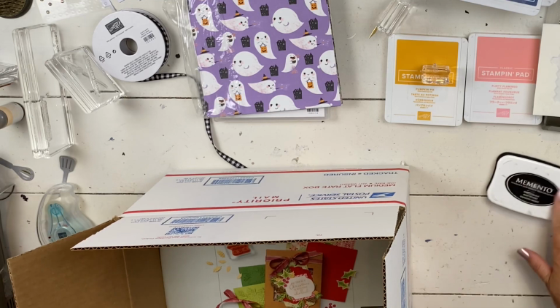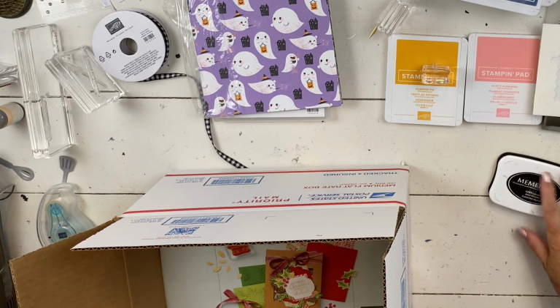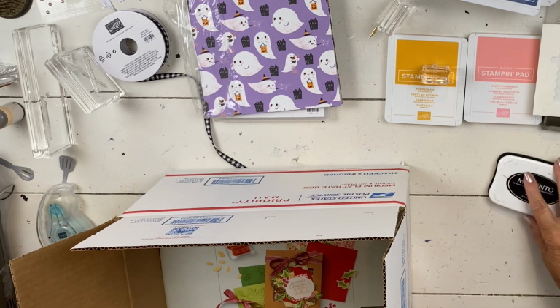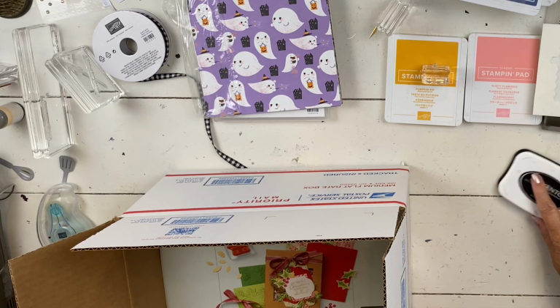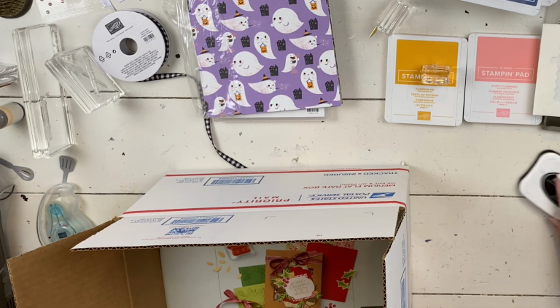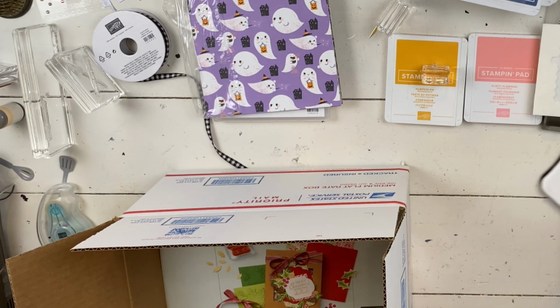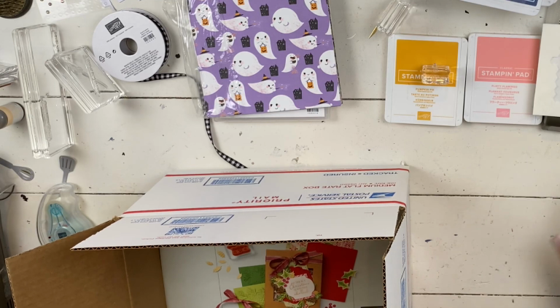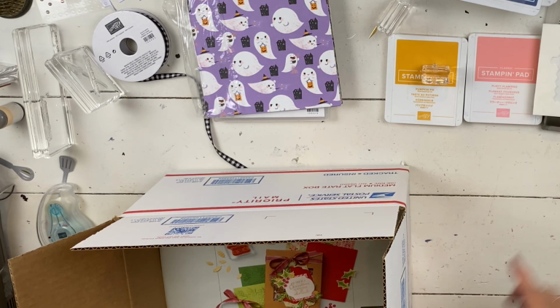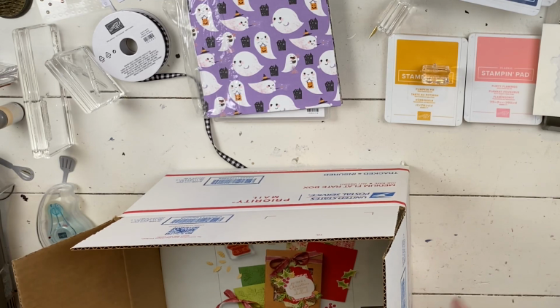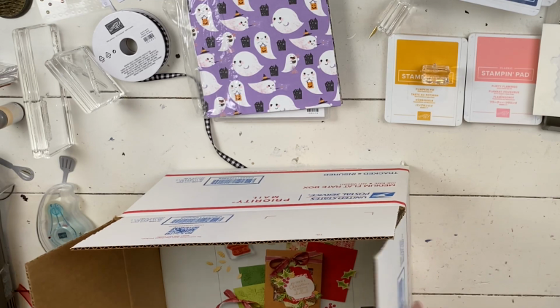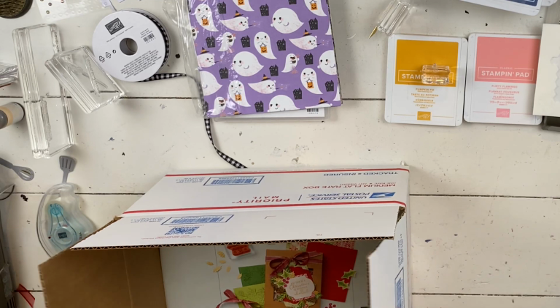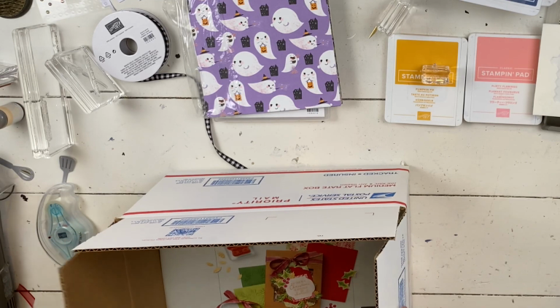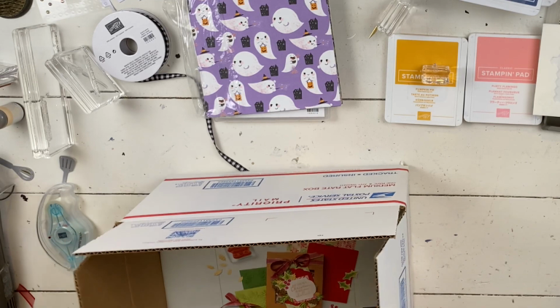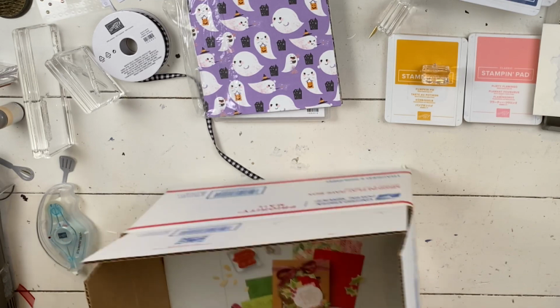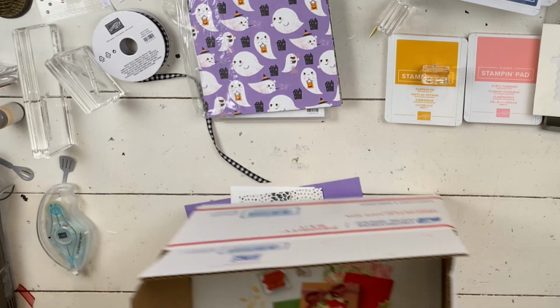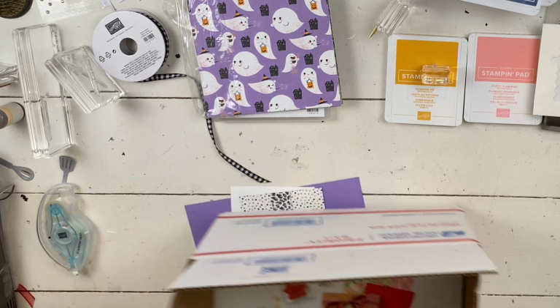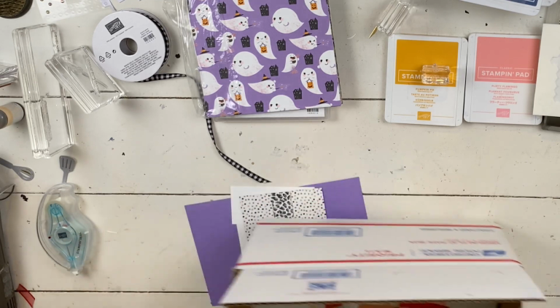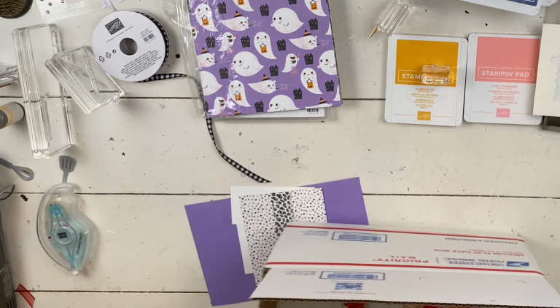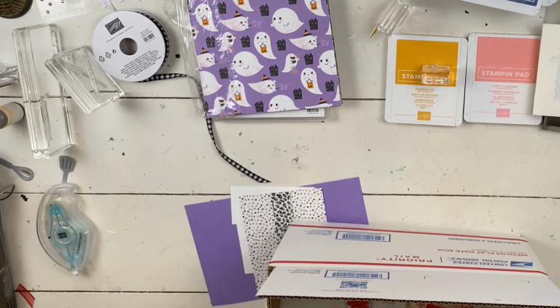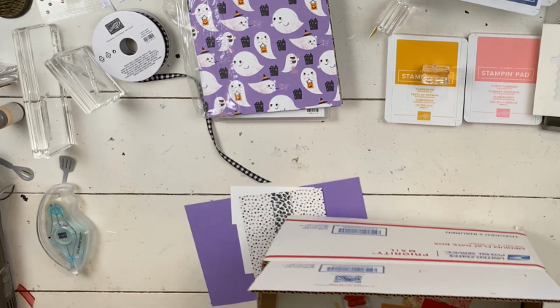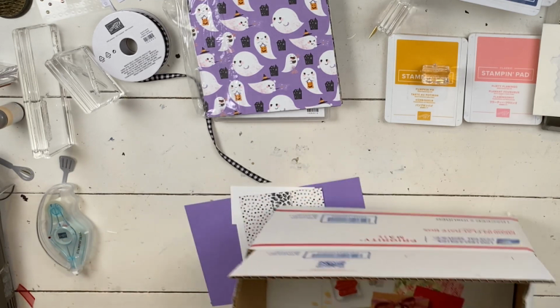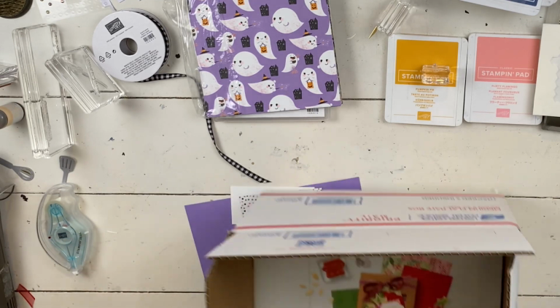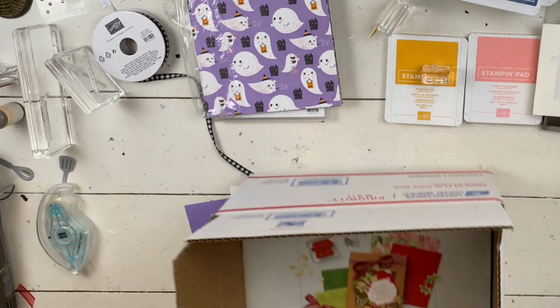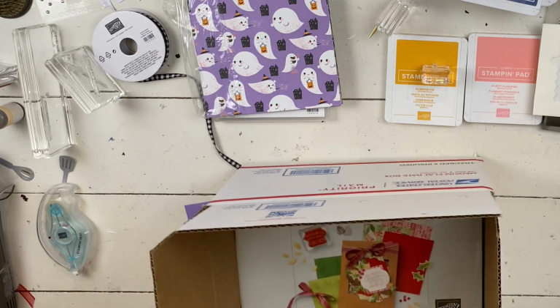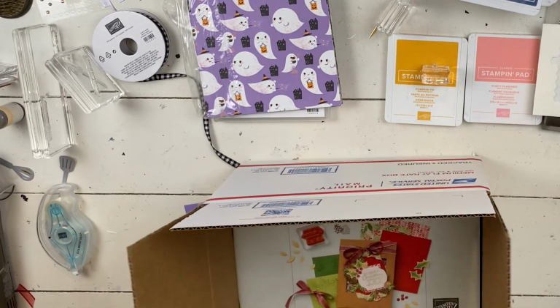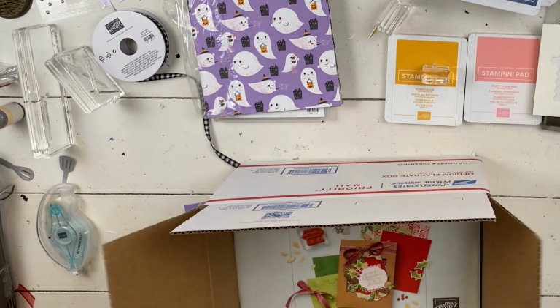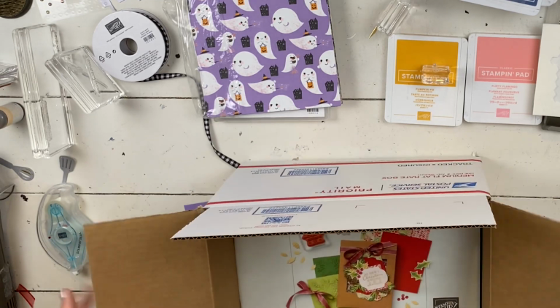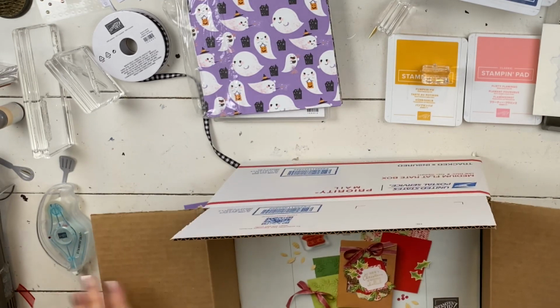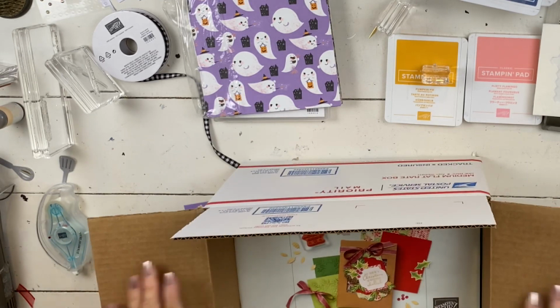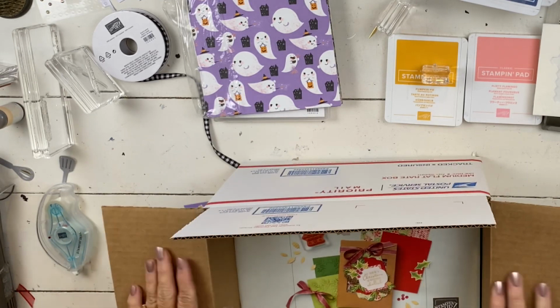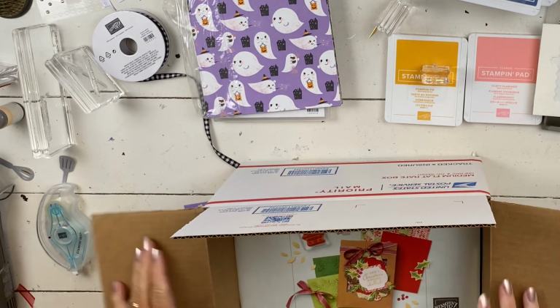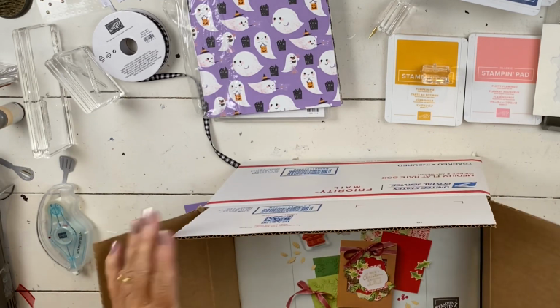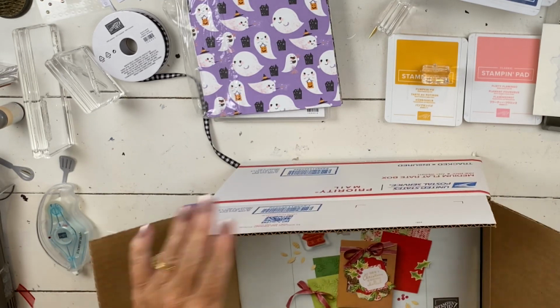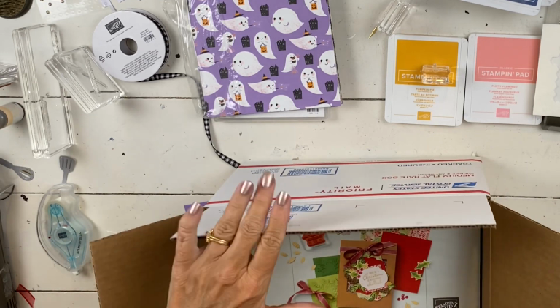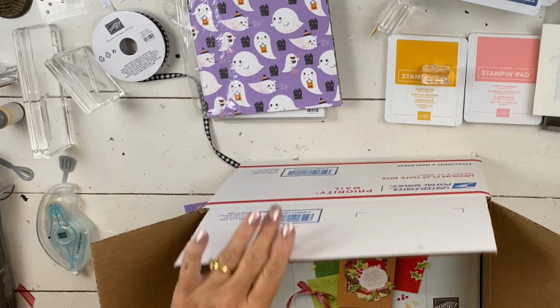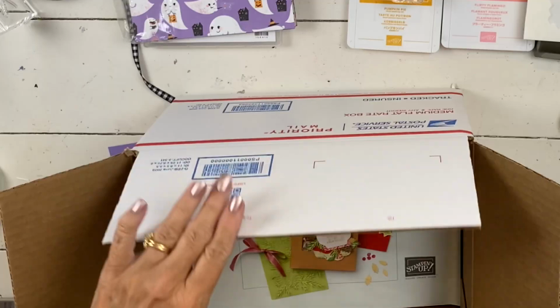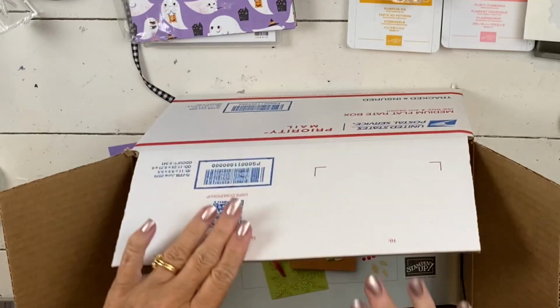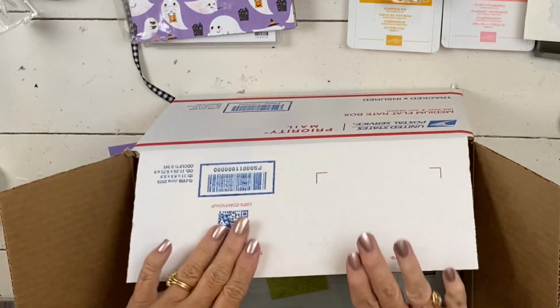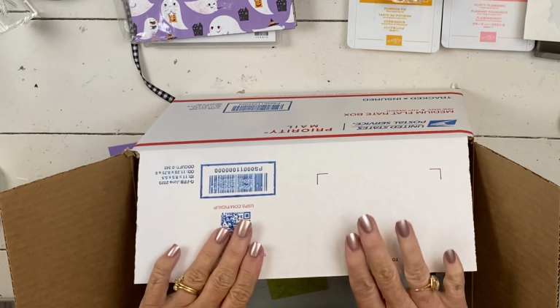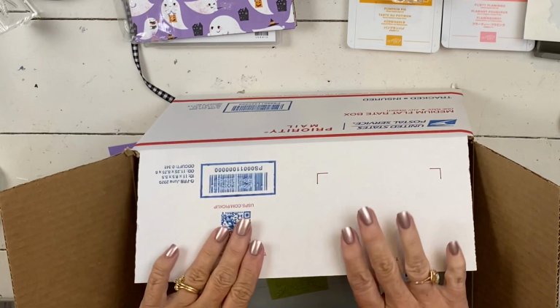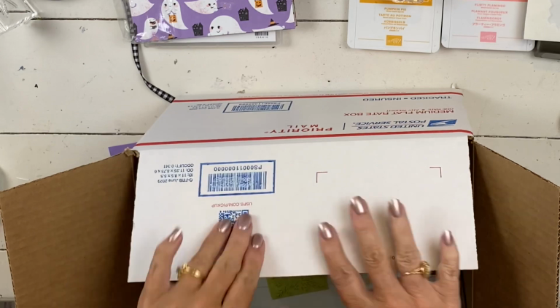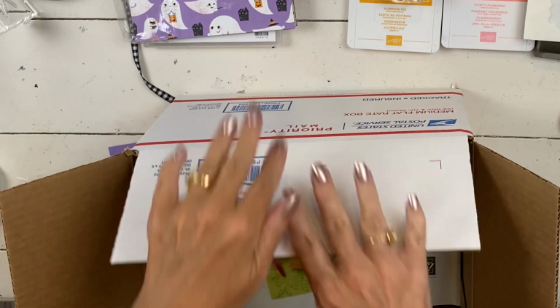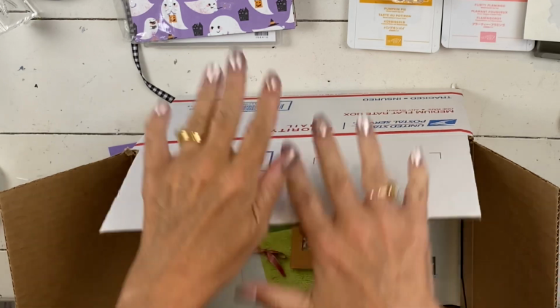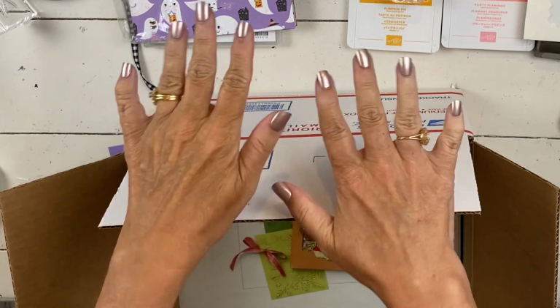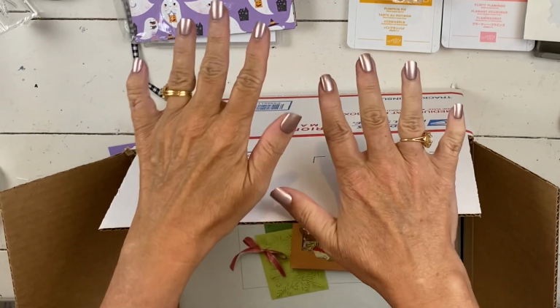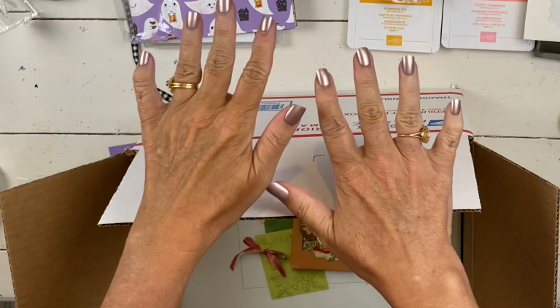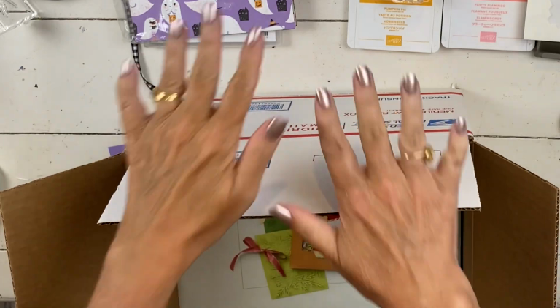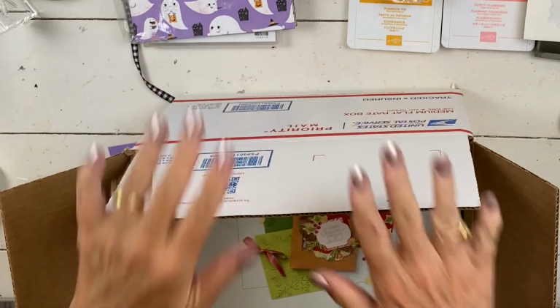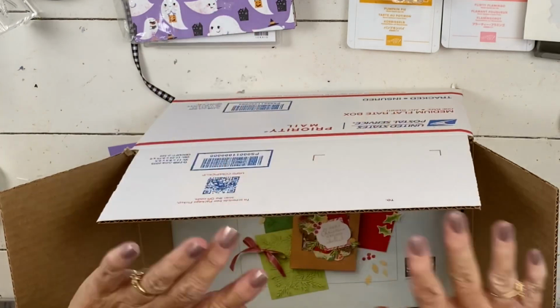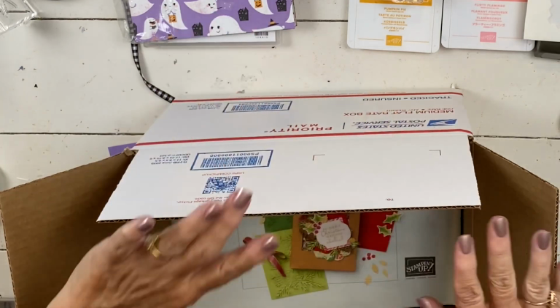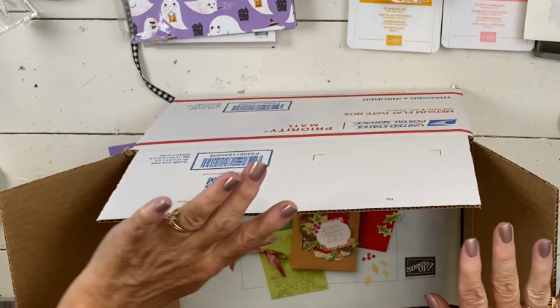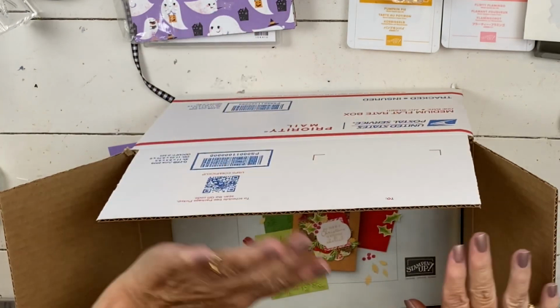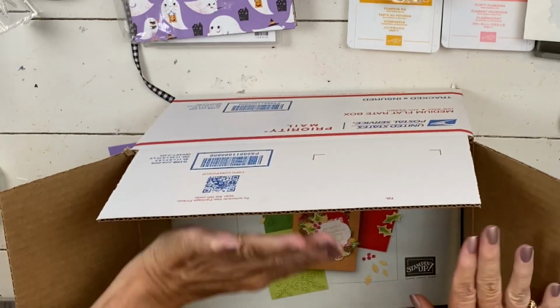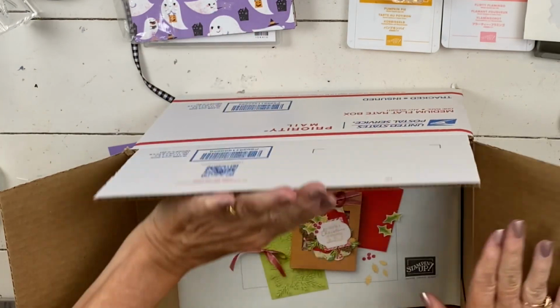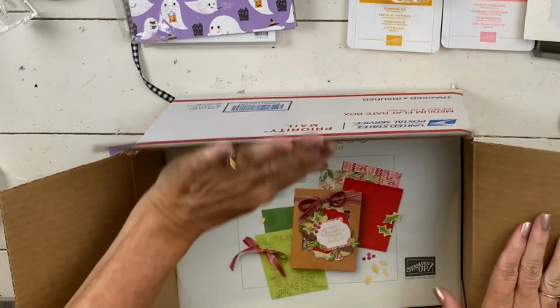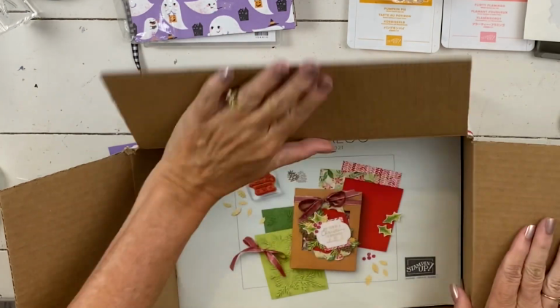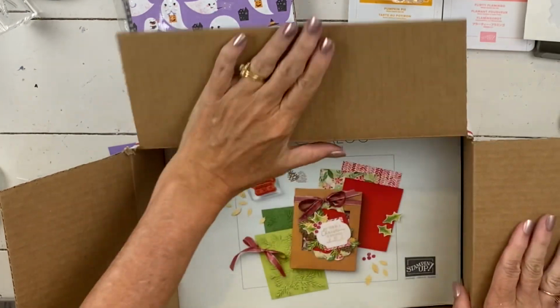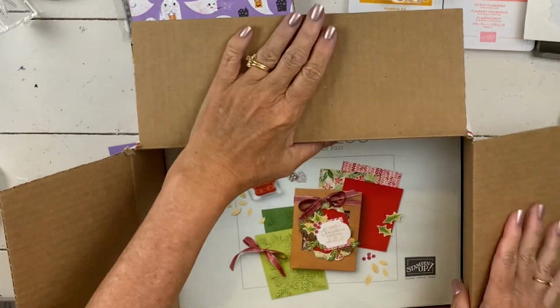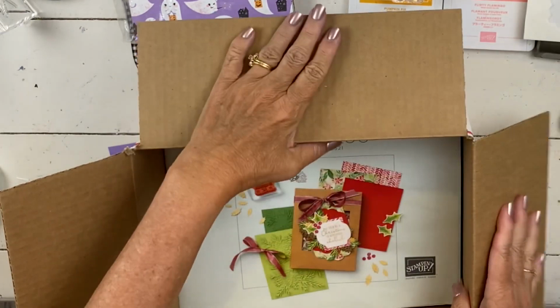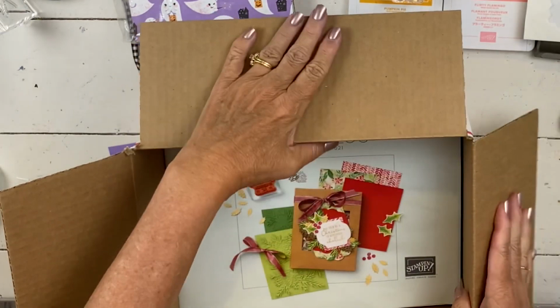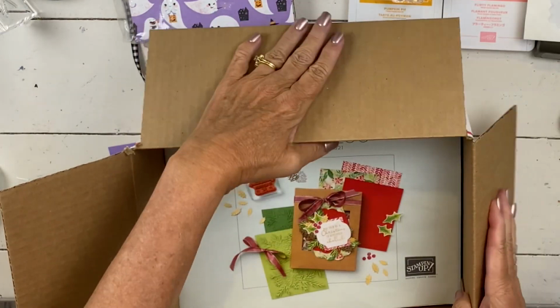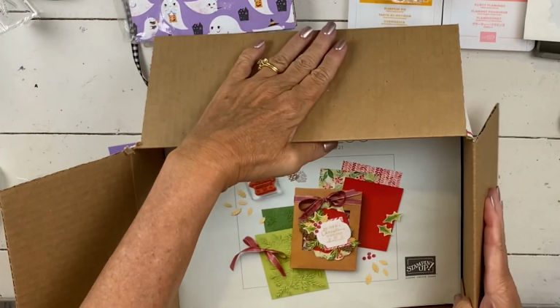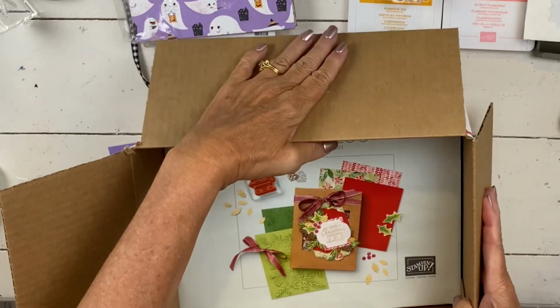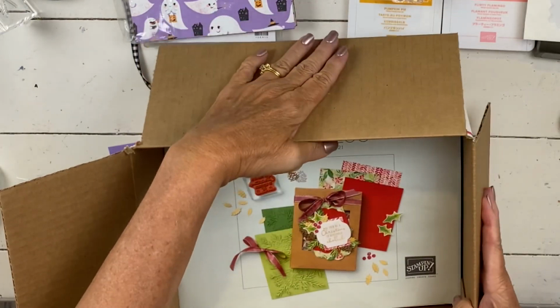Hey everybody, my name is Sheri. Welcome to my stamp studio. So today, before I do the project, I want to show you just a couple things.